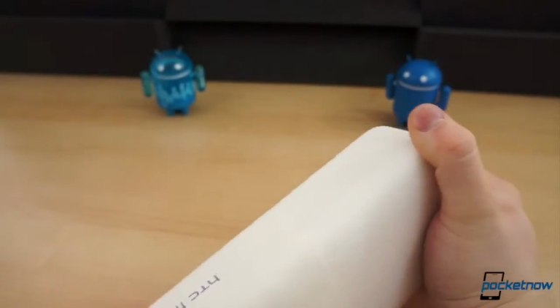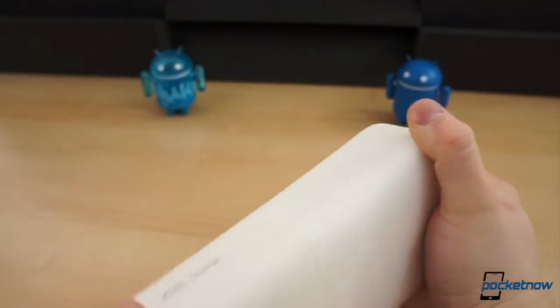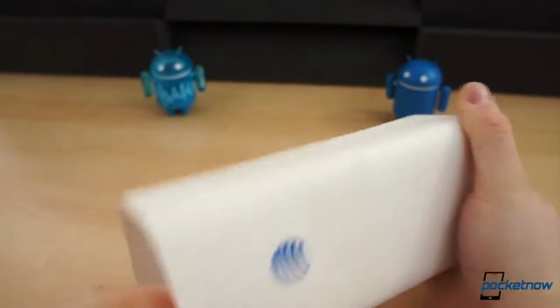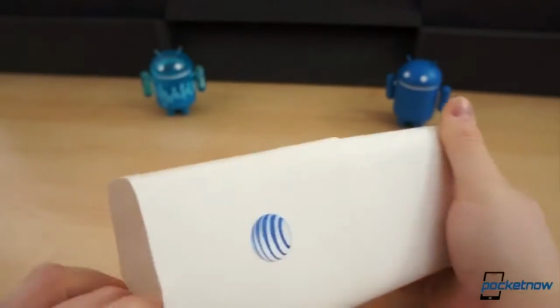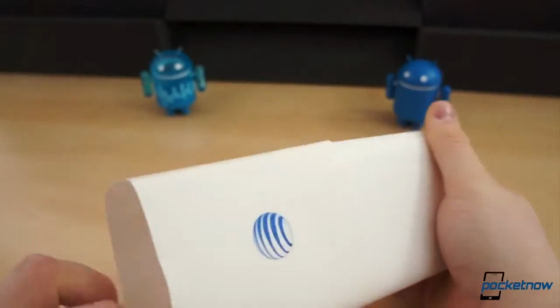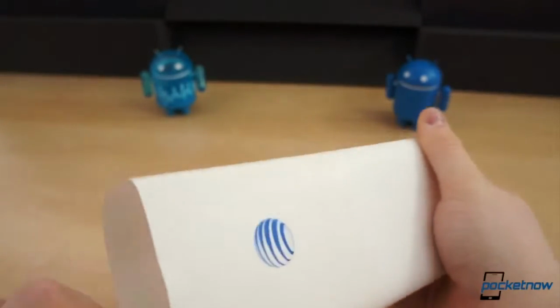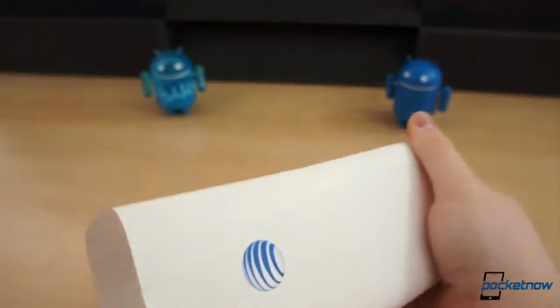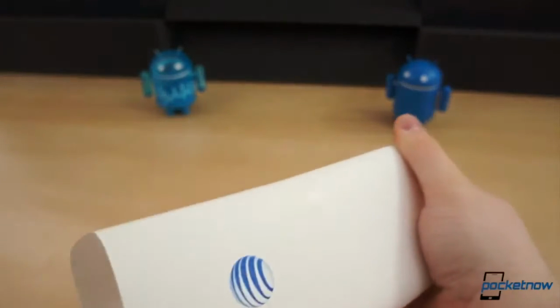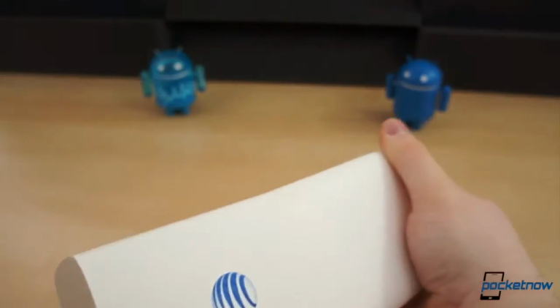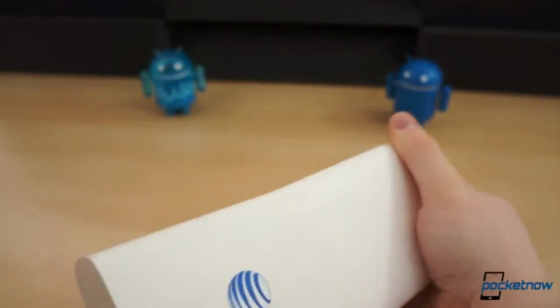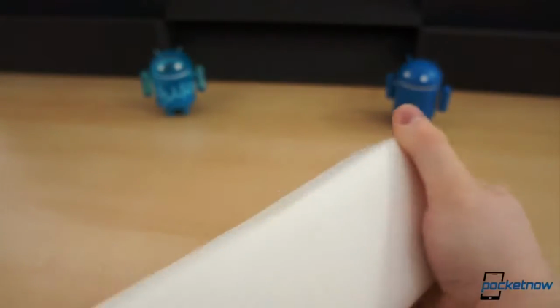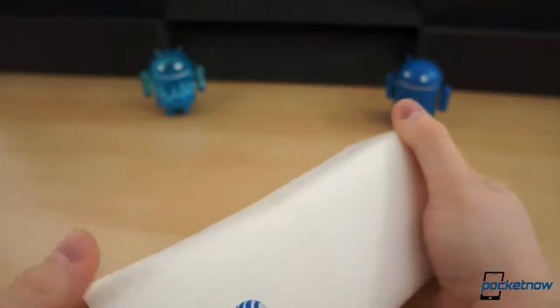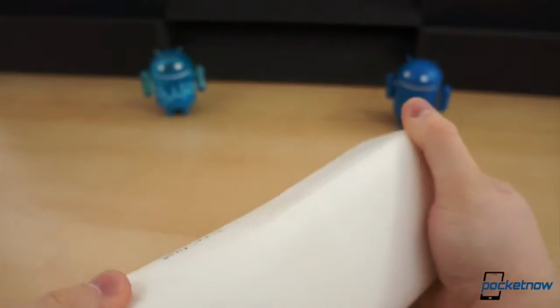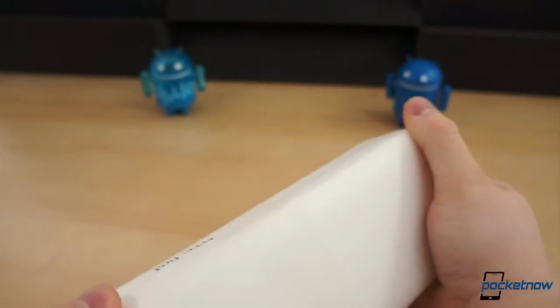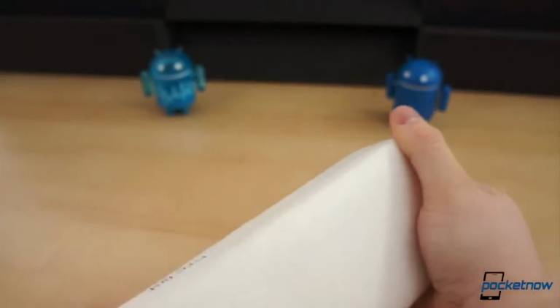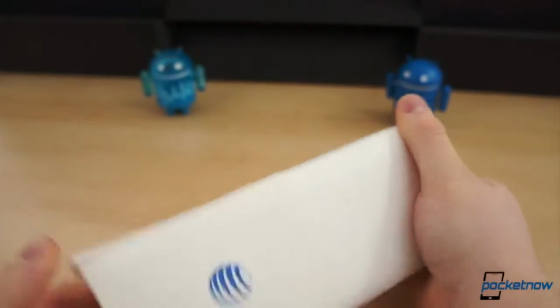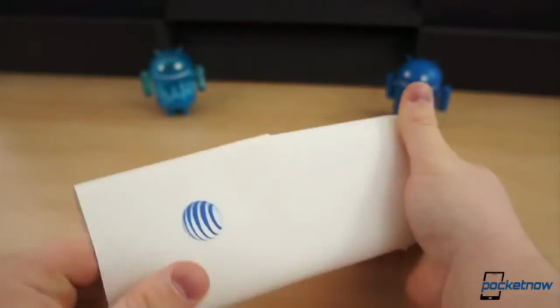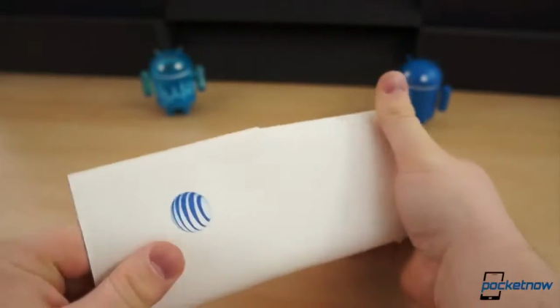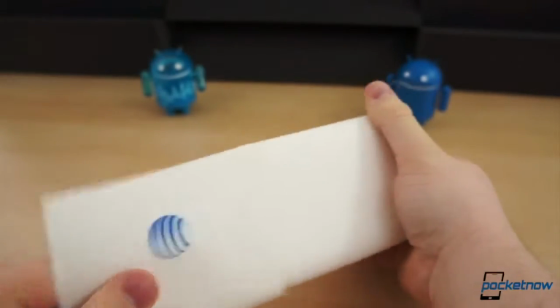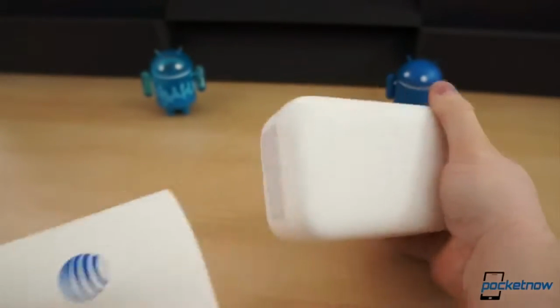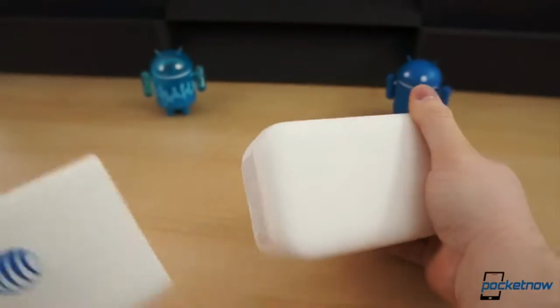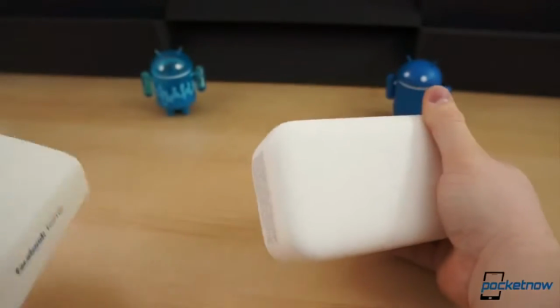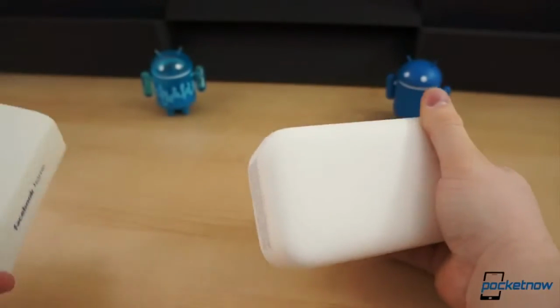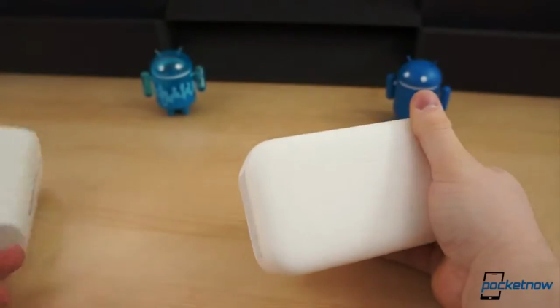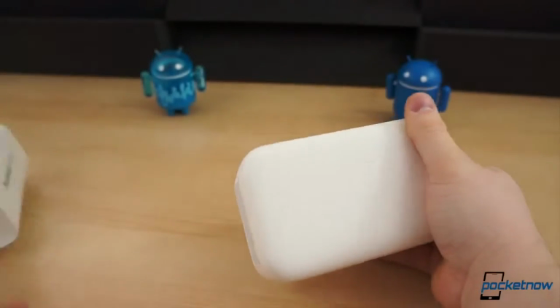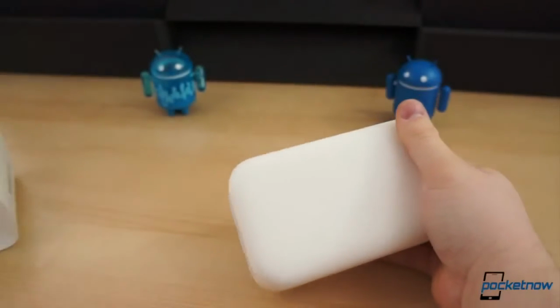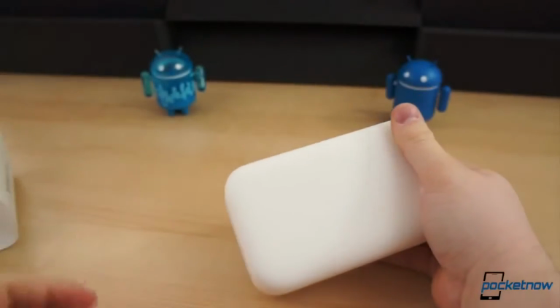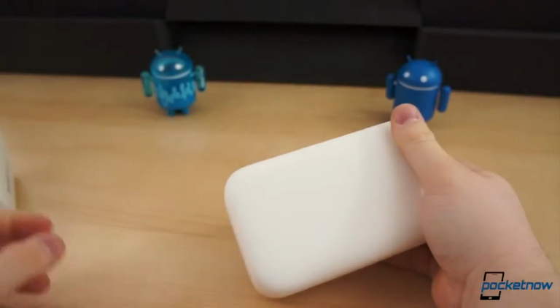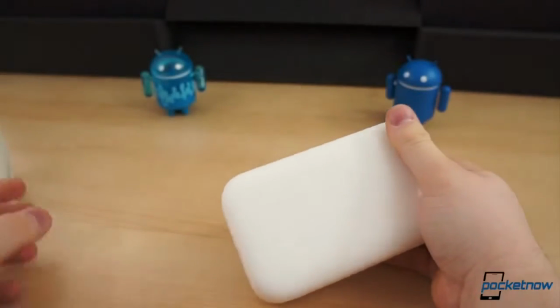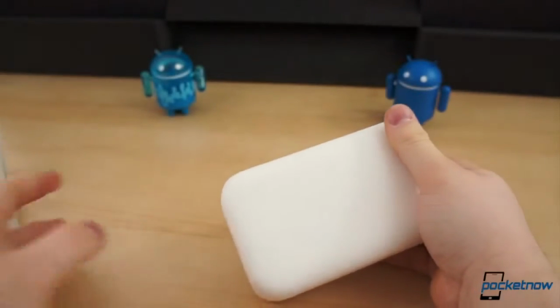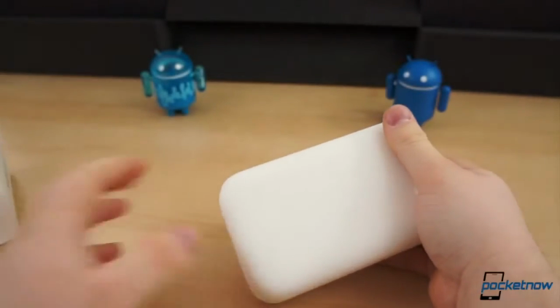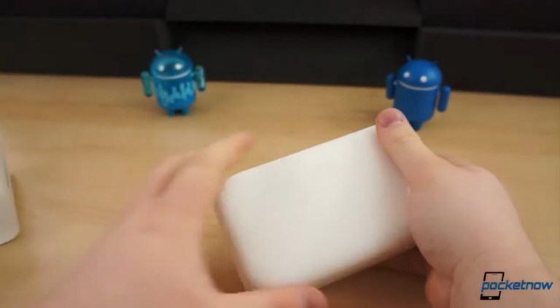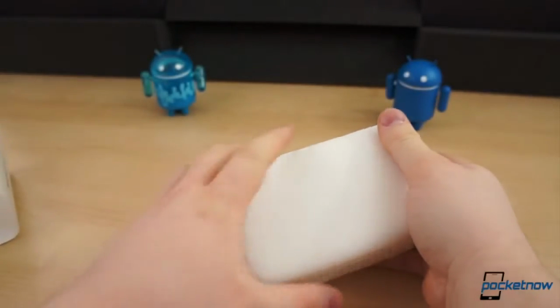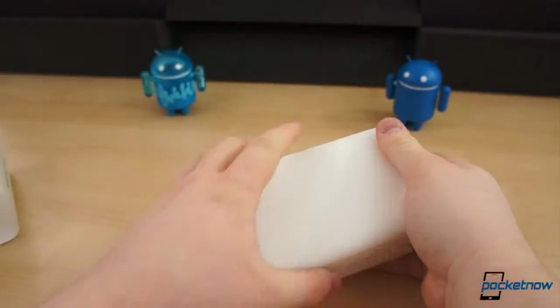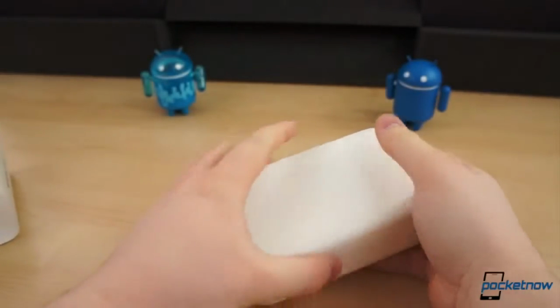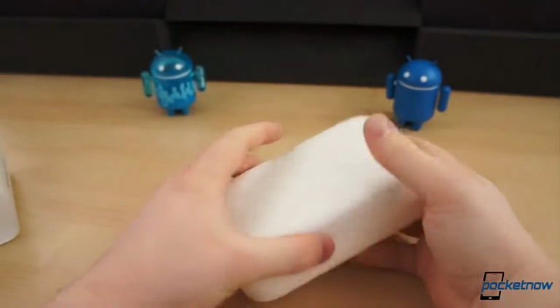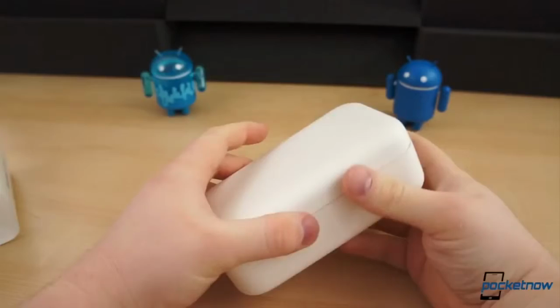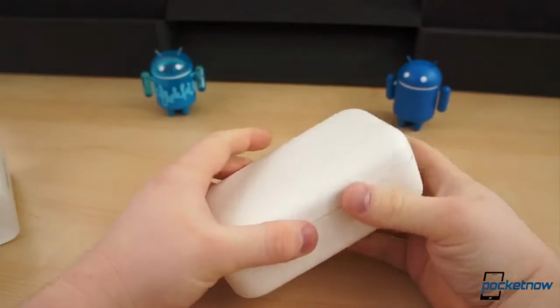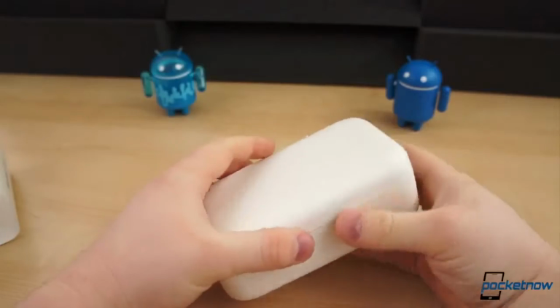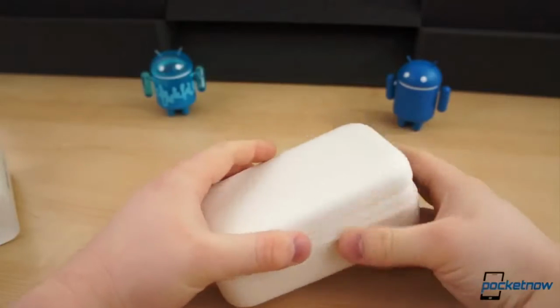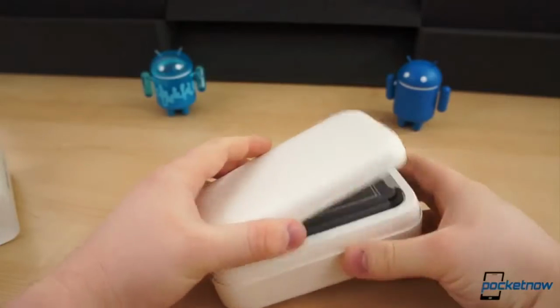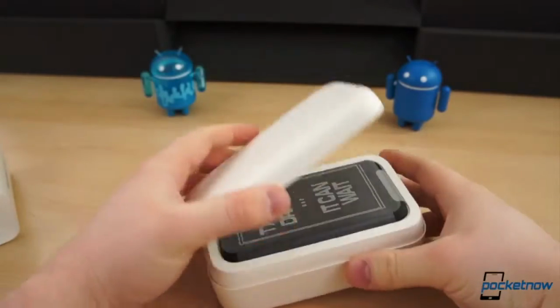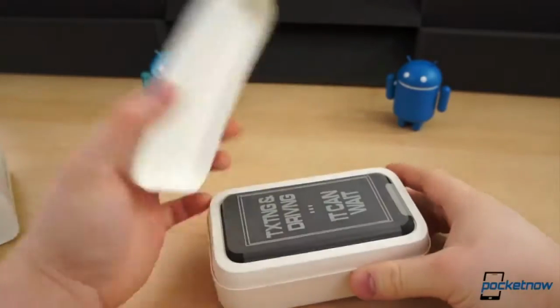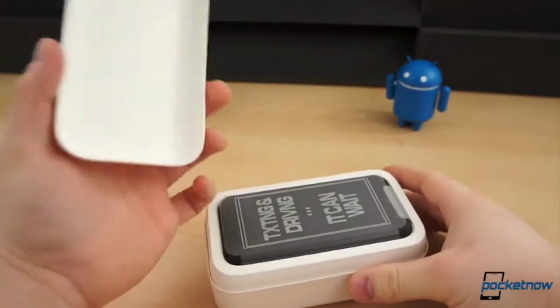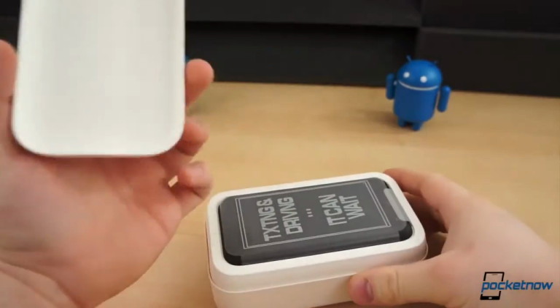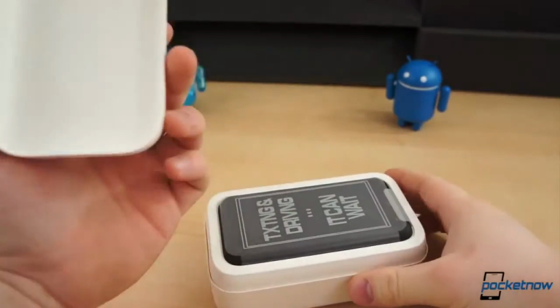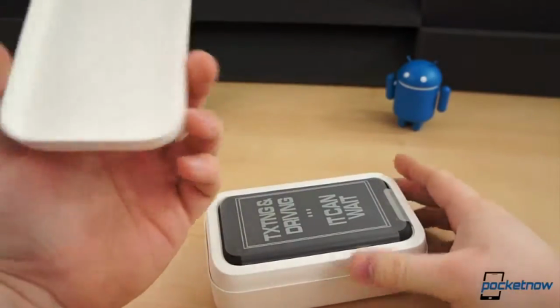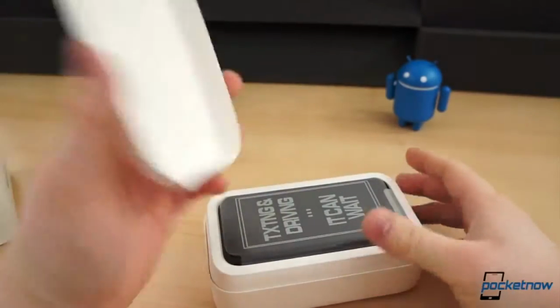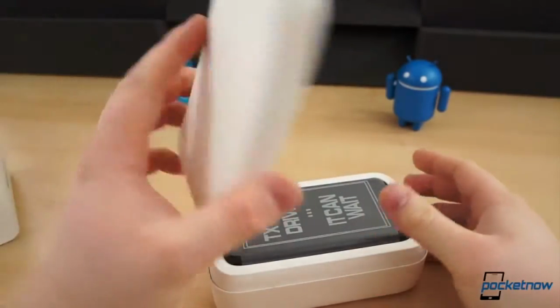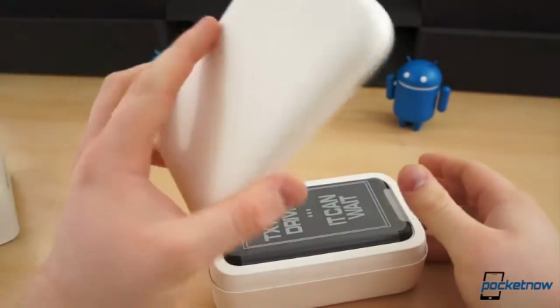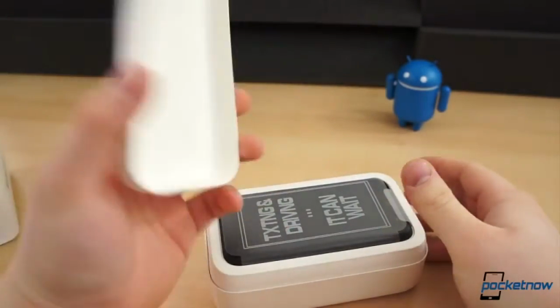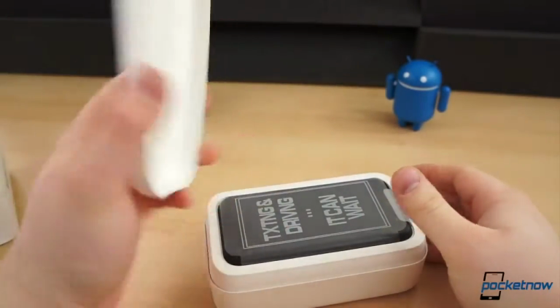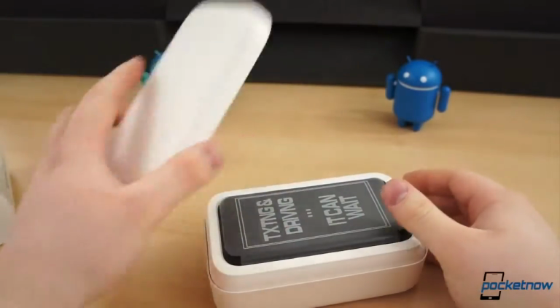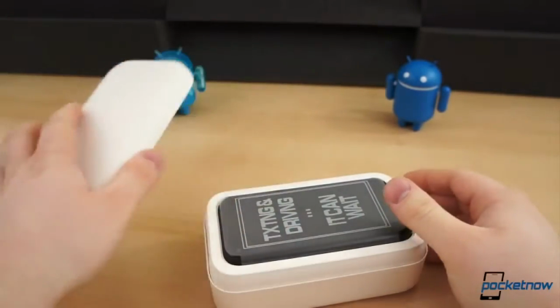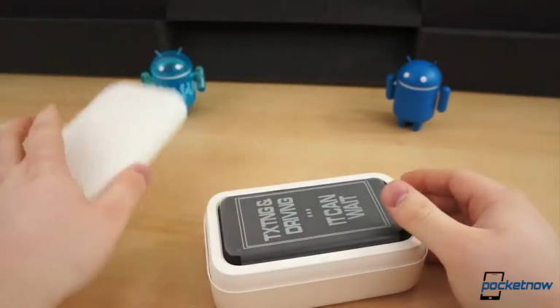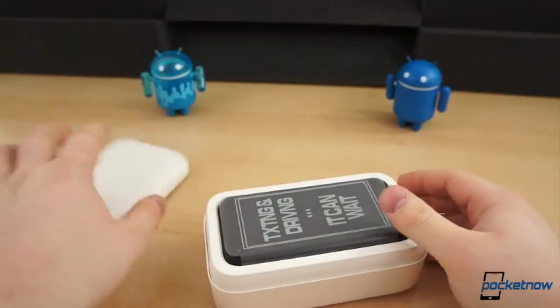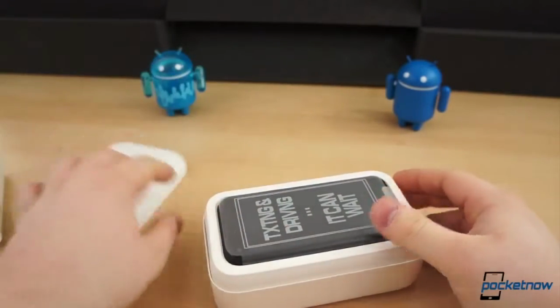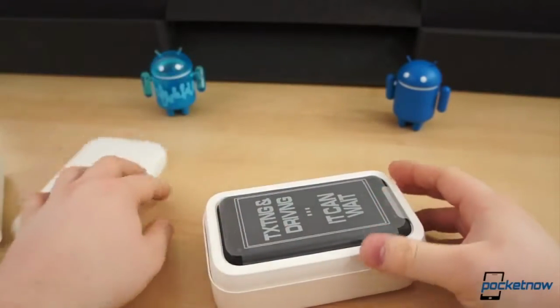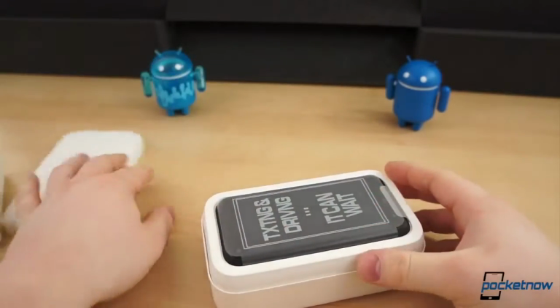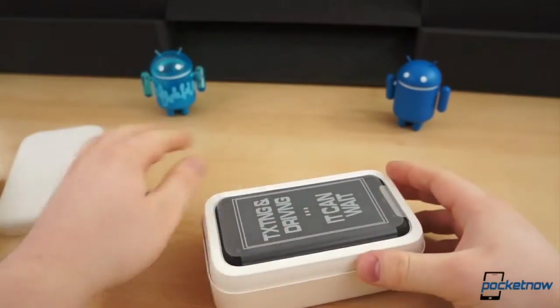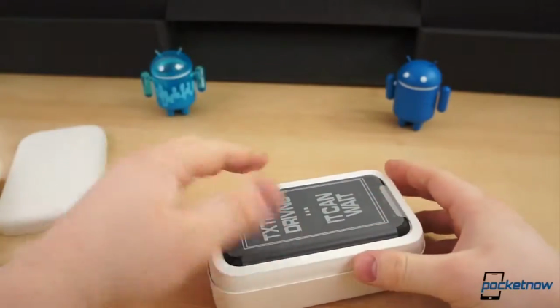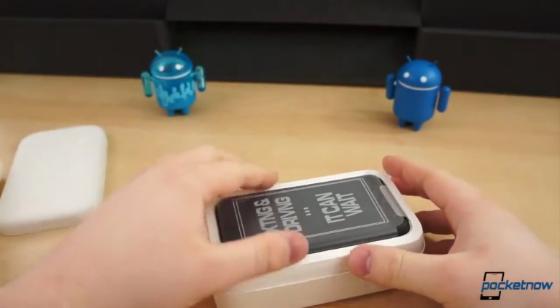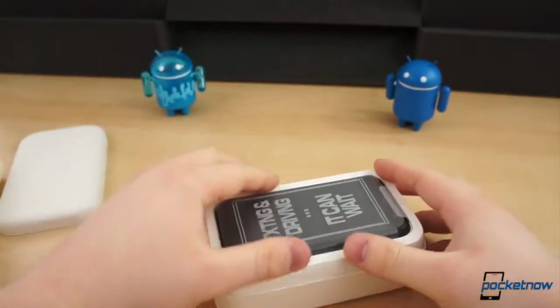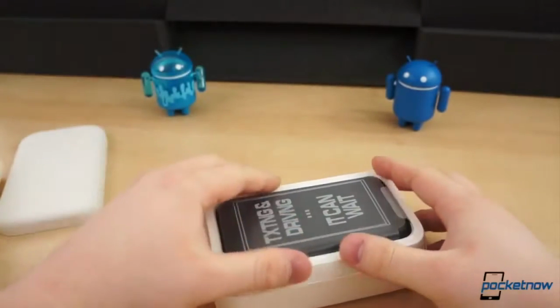Oh my gosh. All right. Wow. And now that's really easy to open. Go figure.